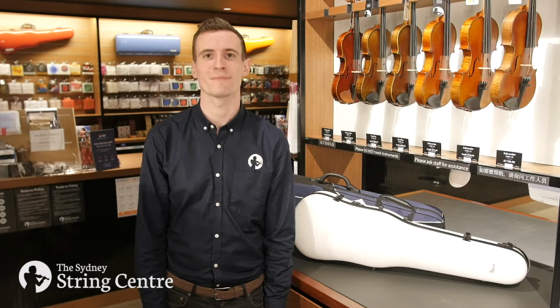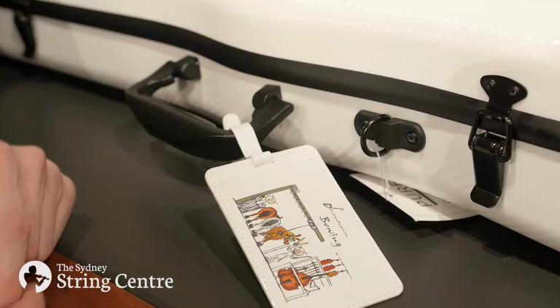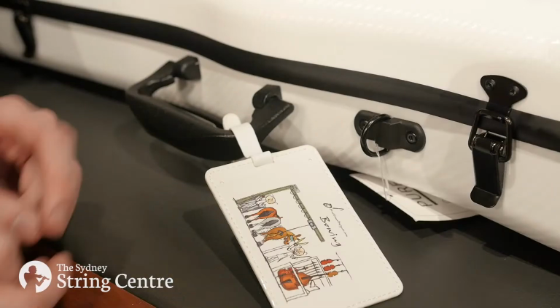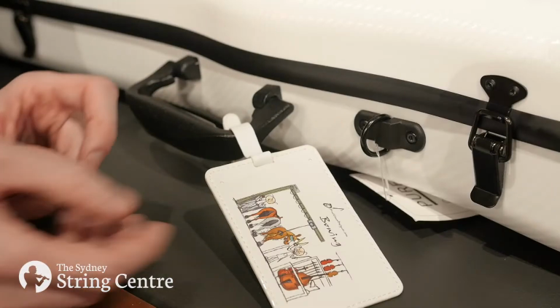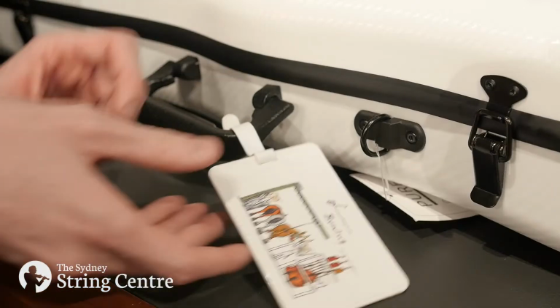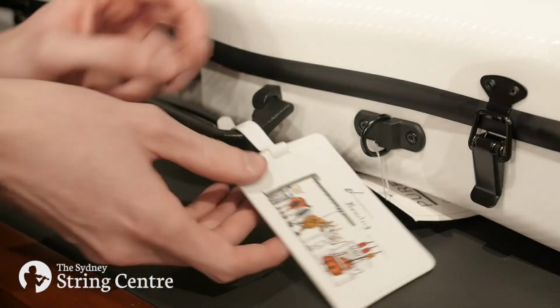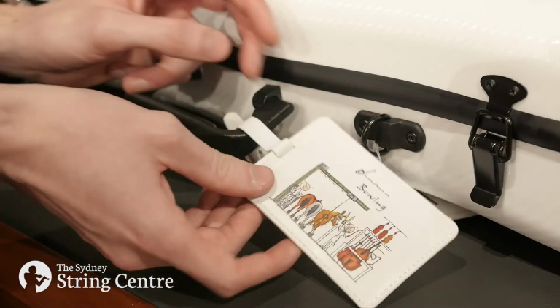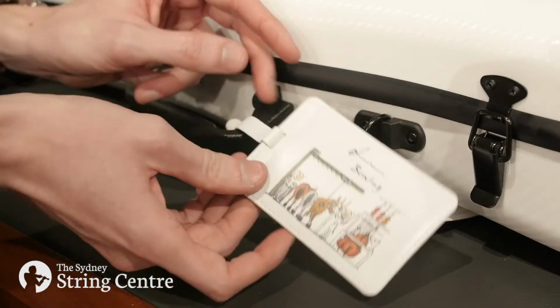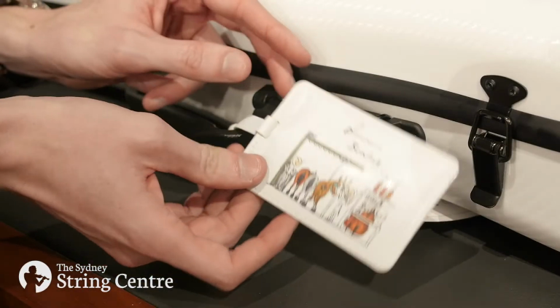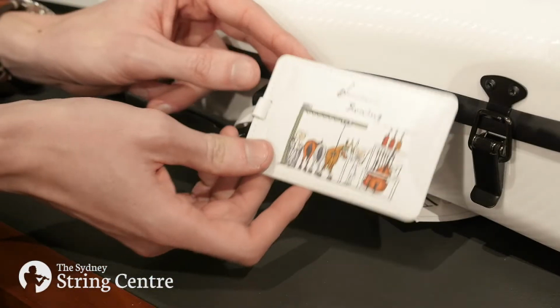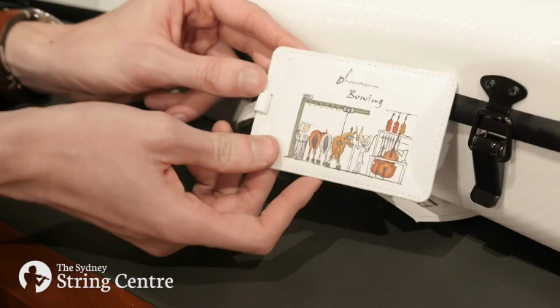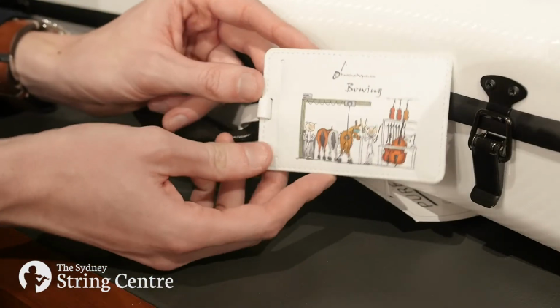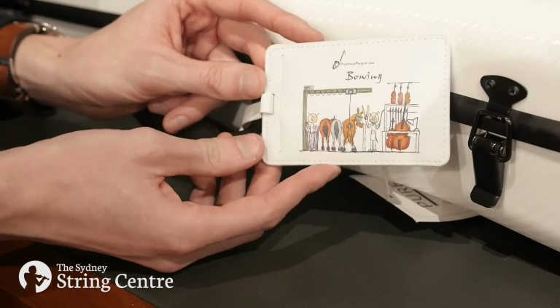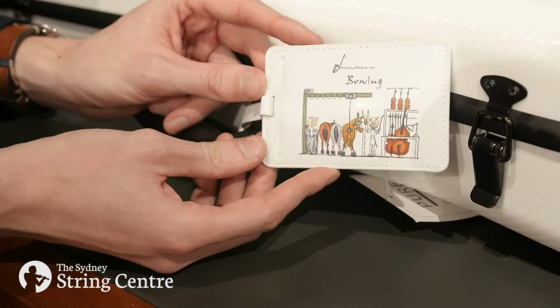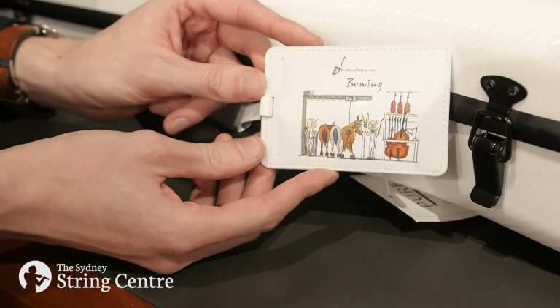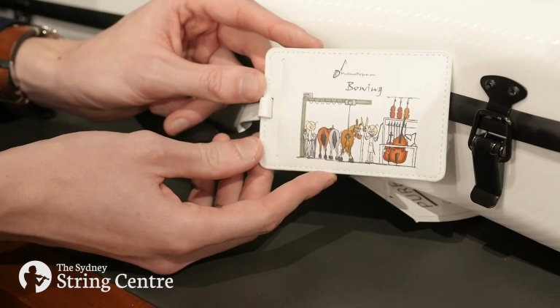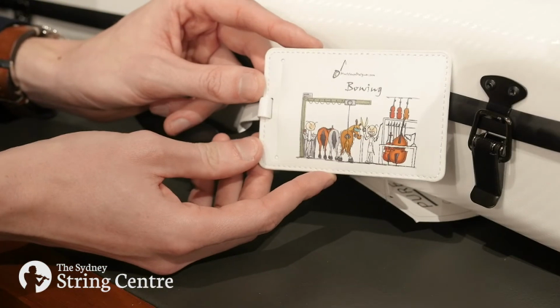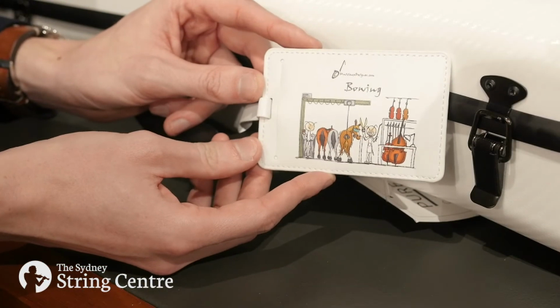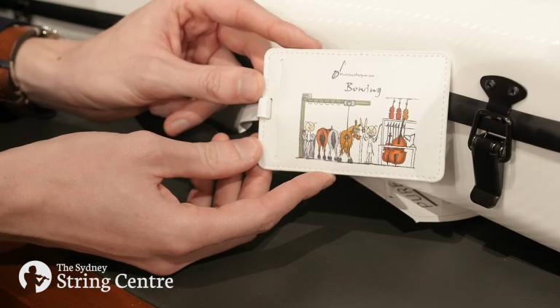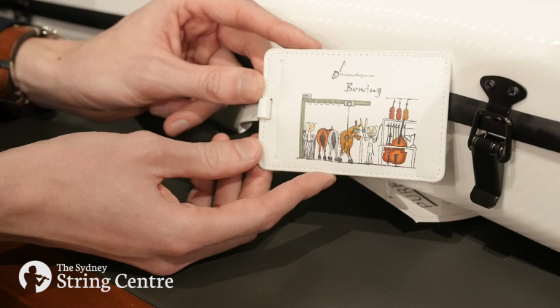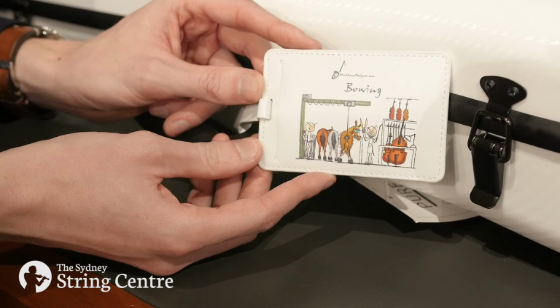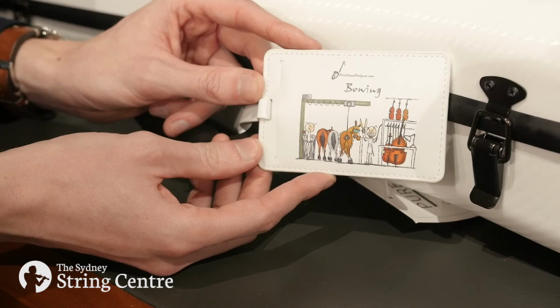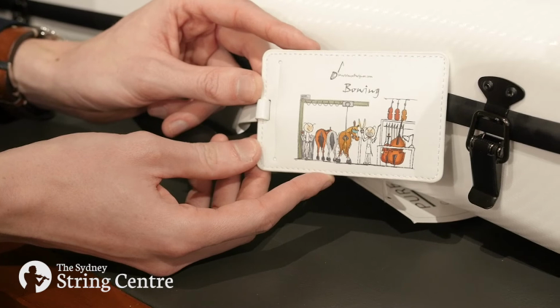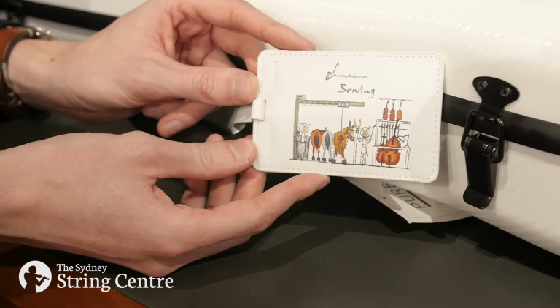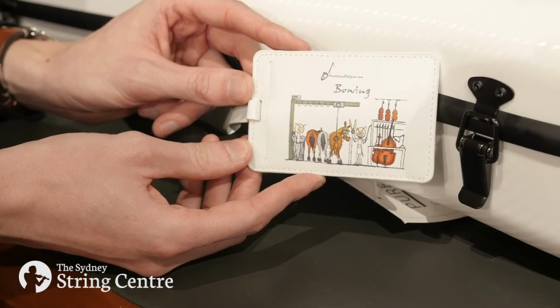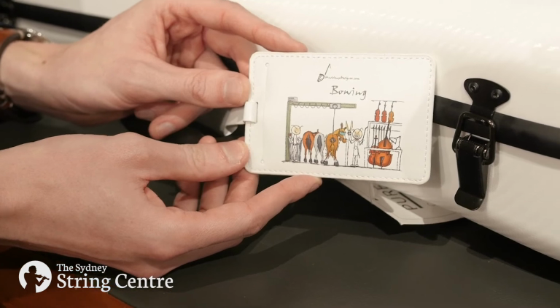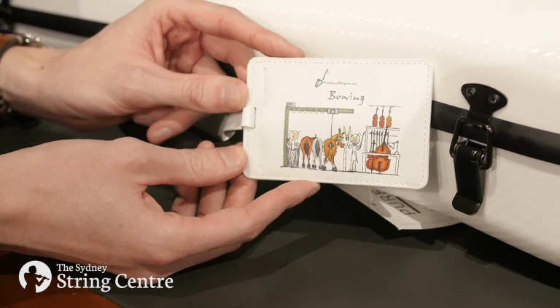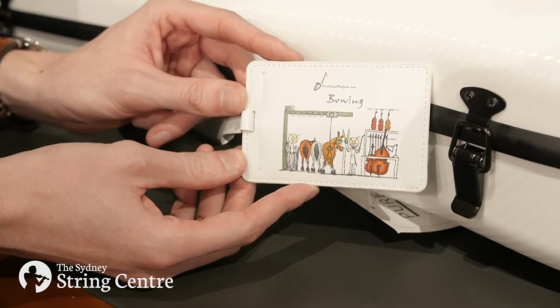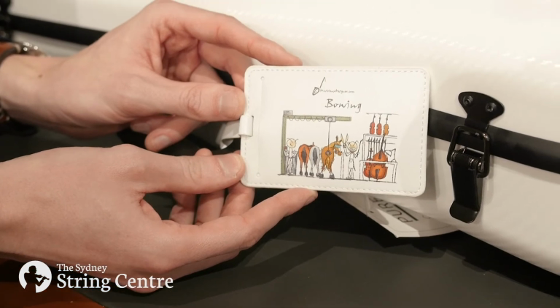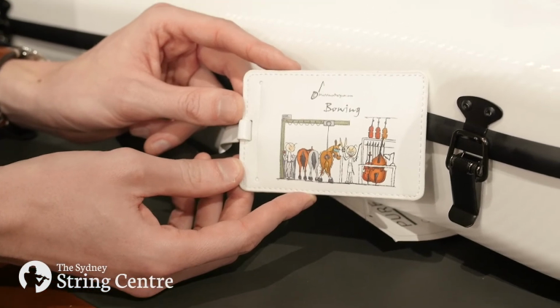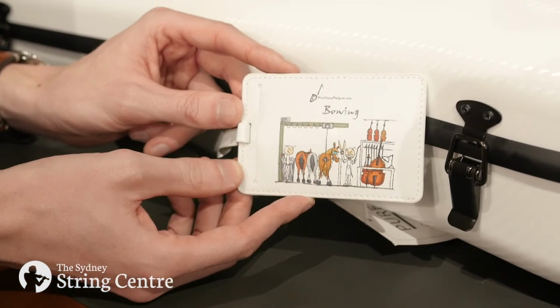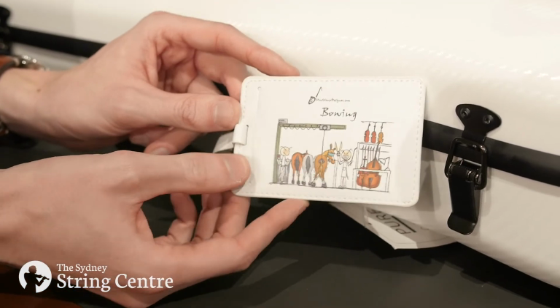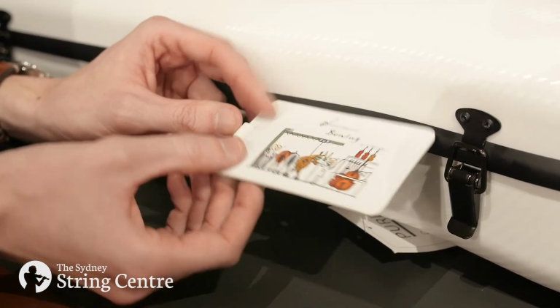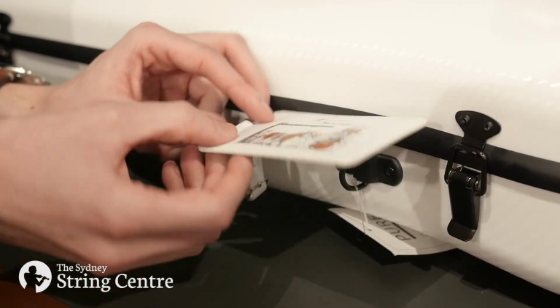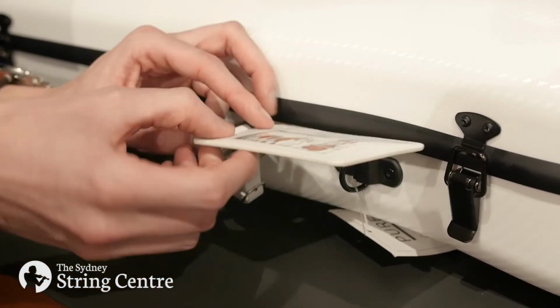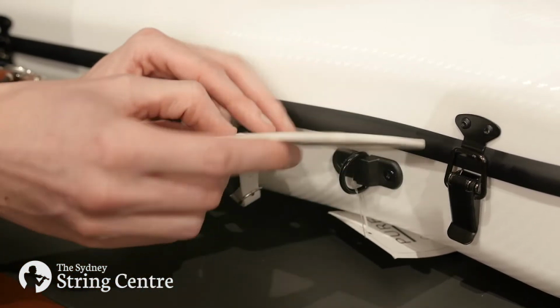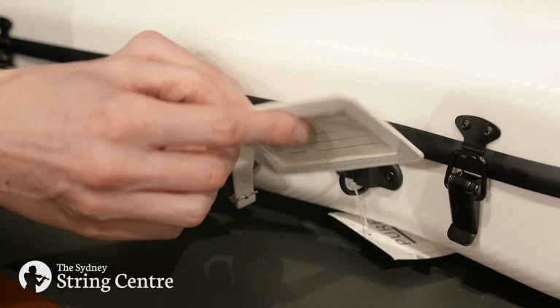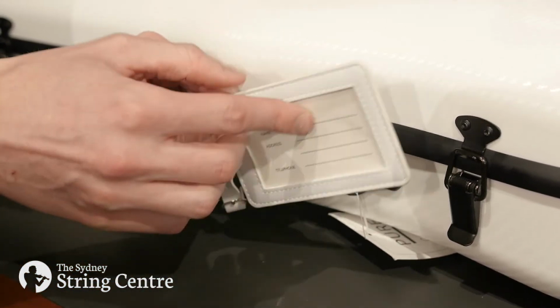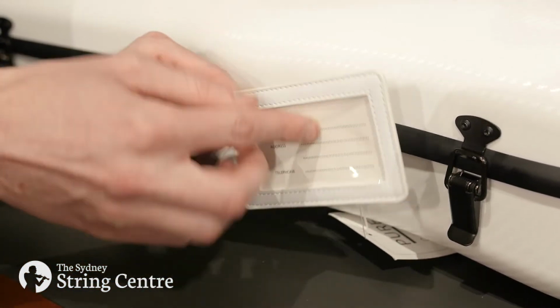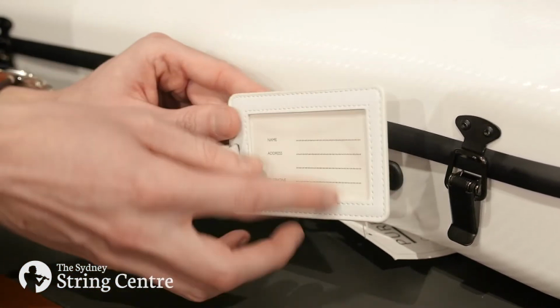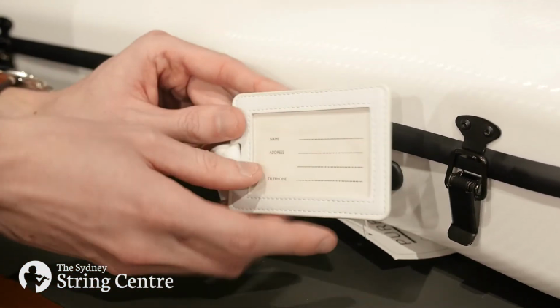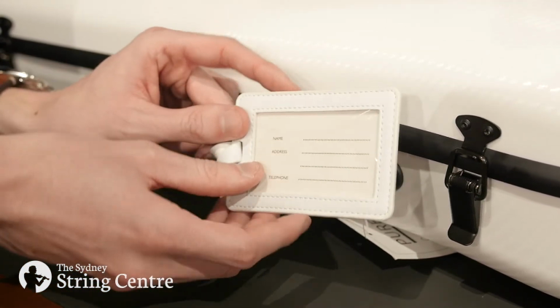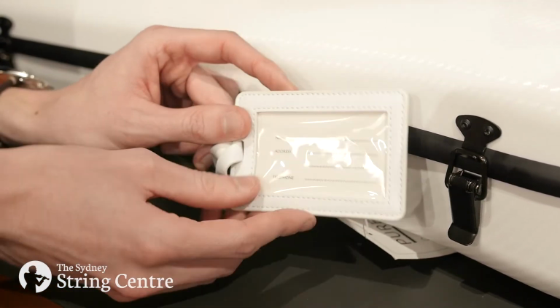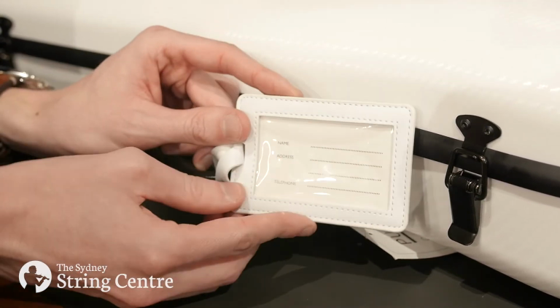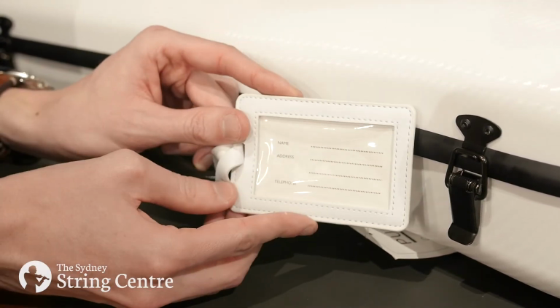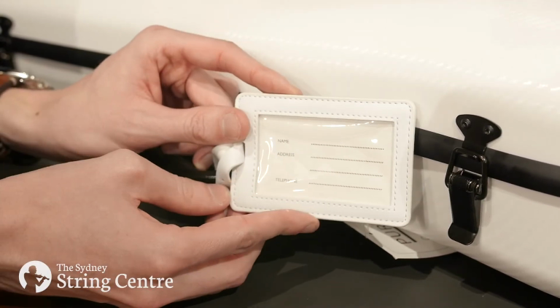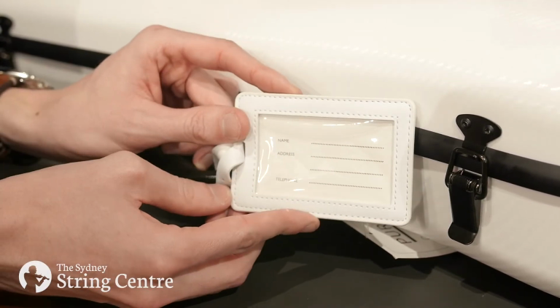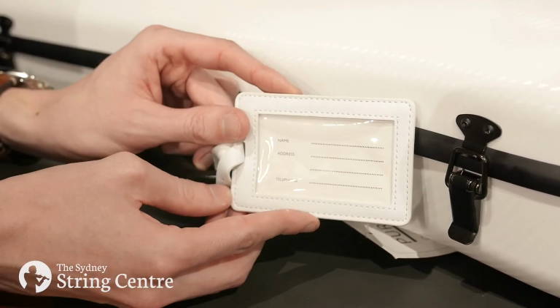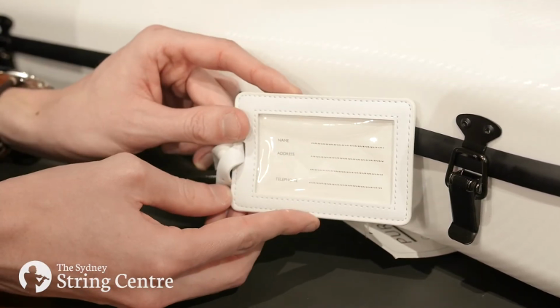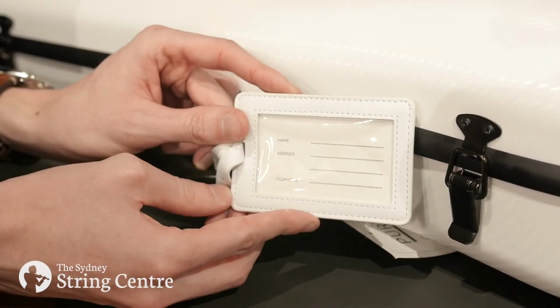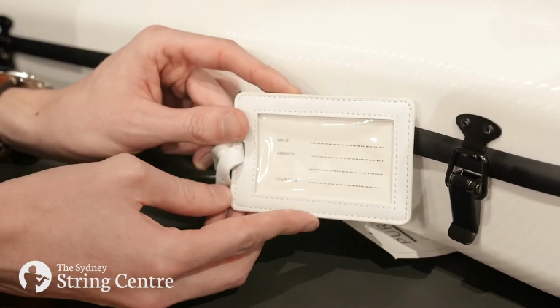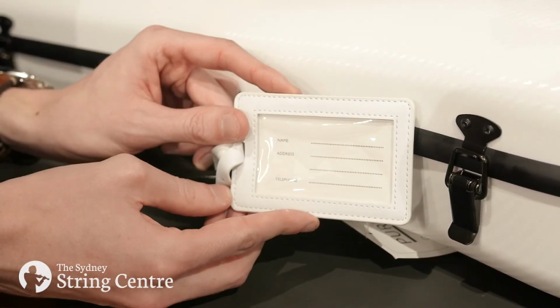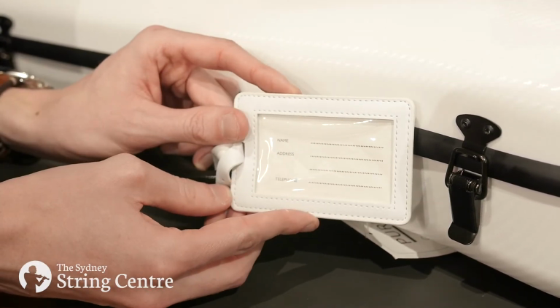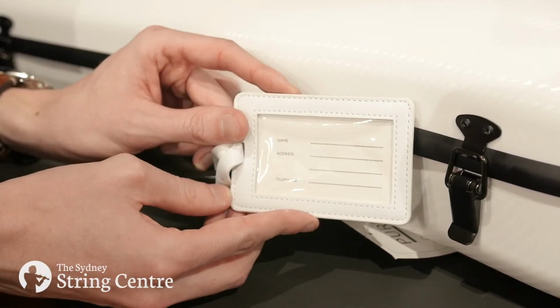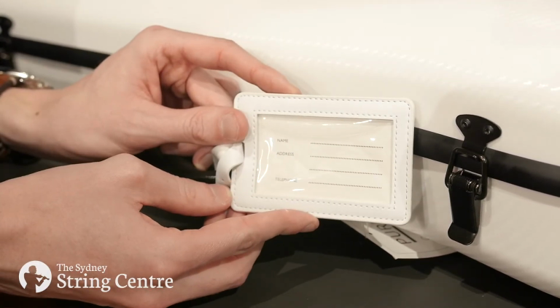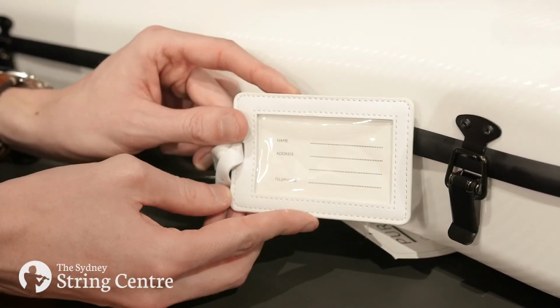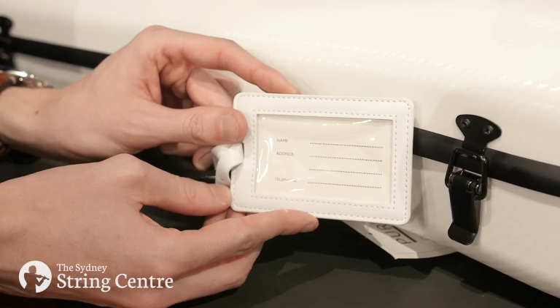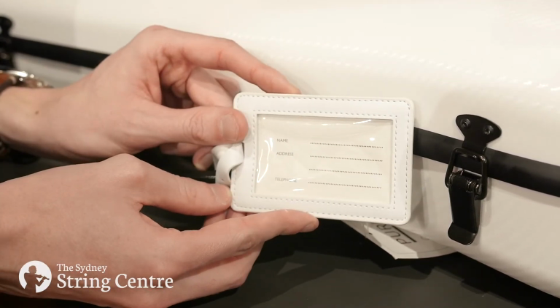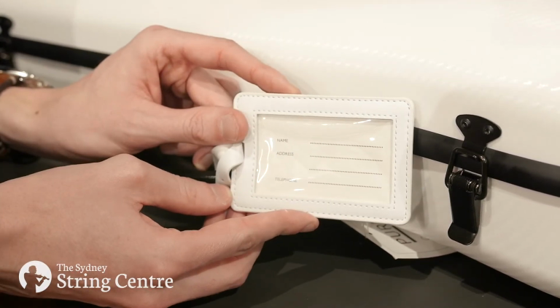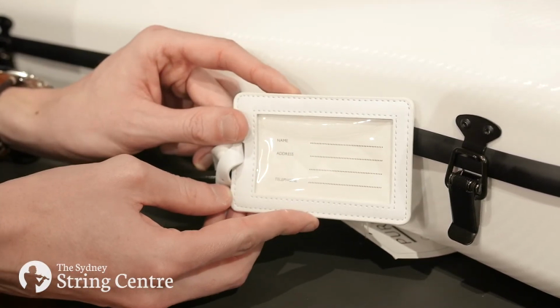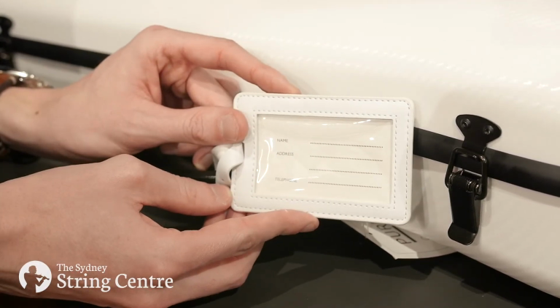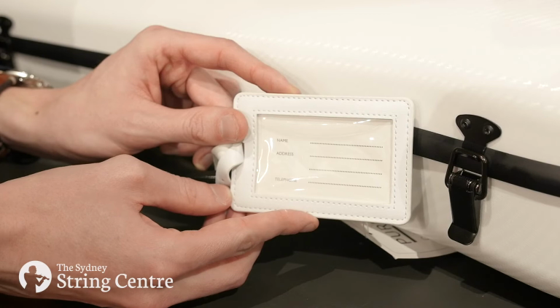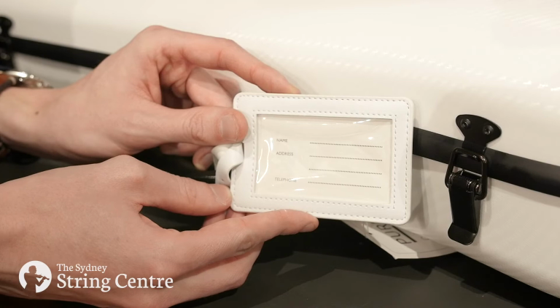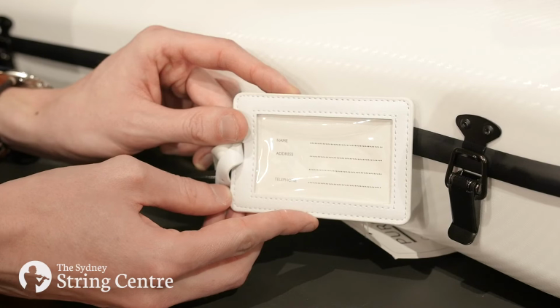We also recommend accessorising your case with a name tag for identification, in the event that your valuable instrument, bow and case get lost.